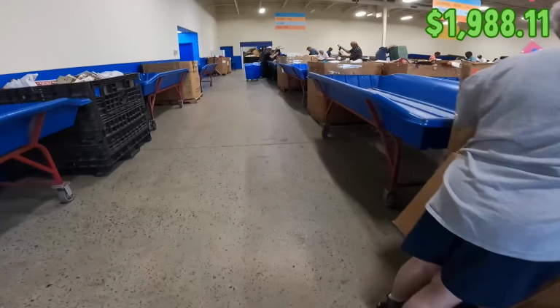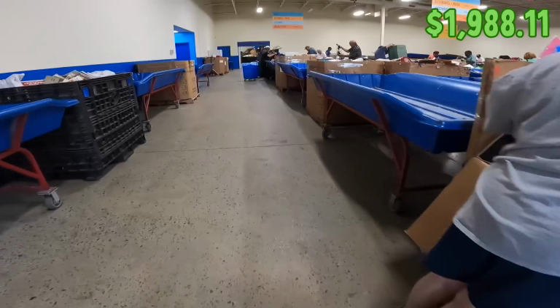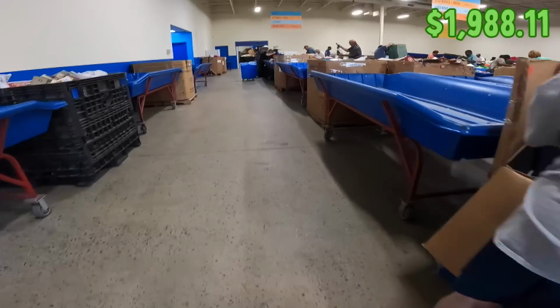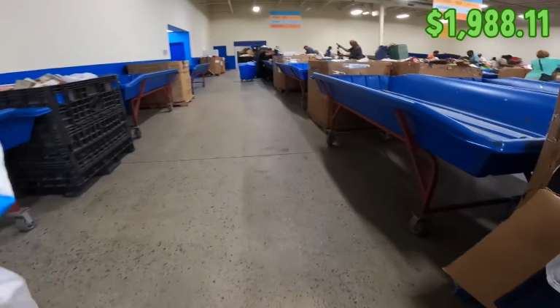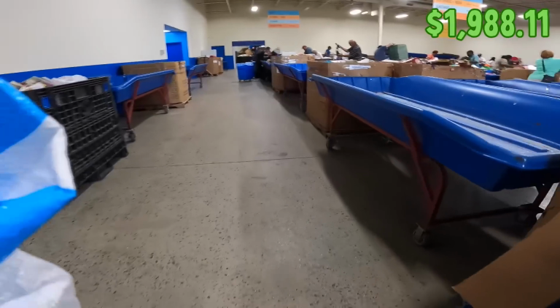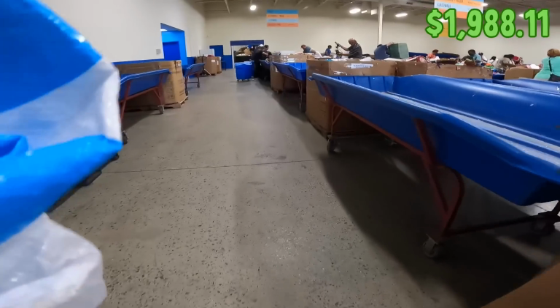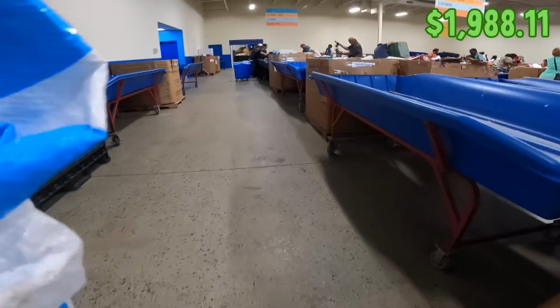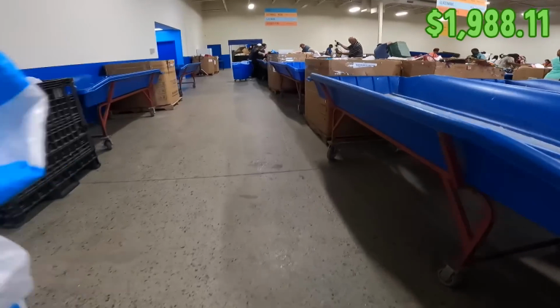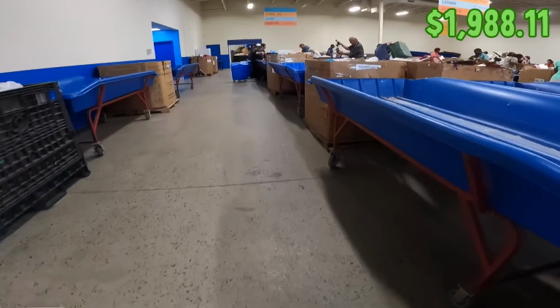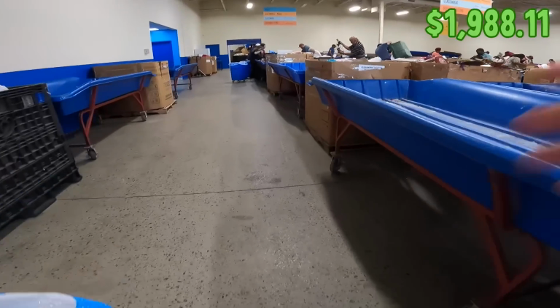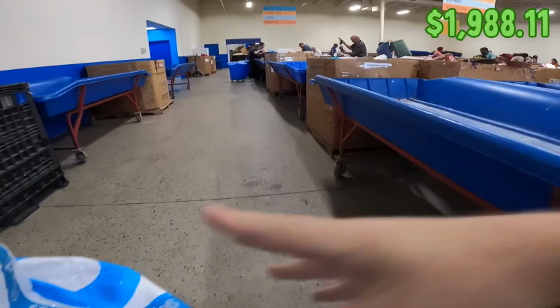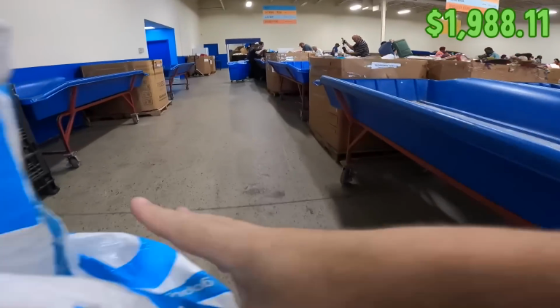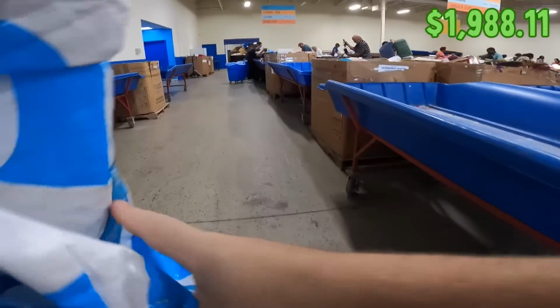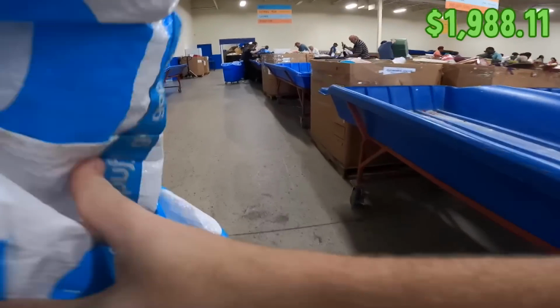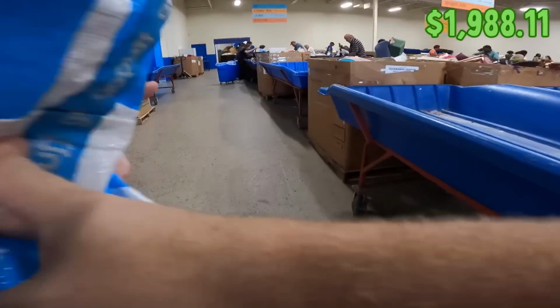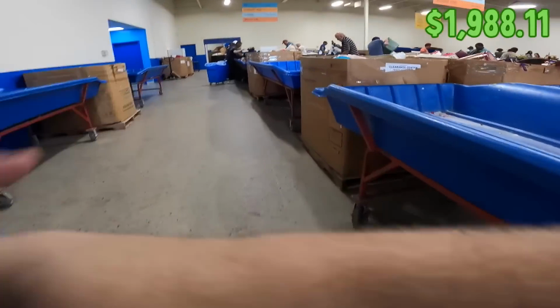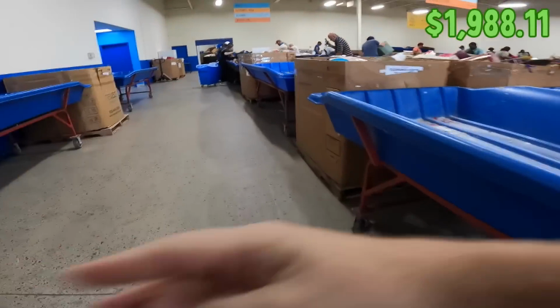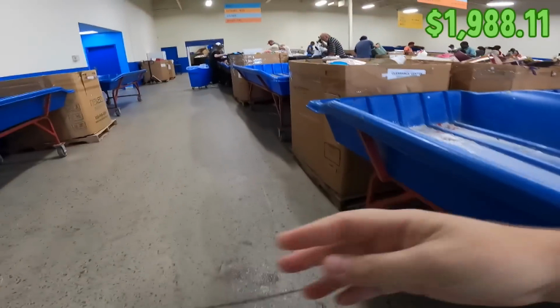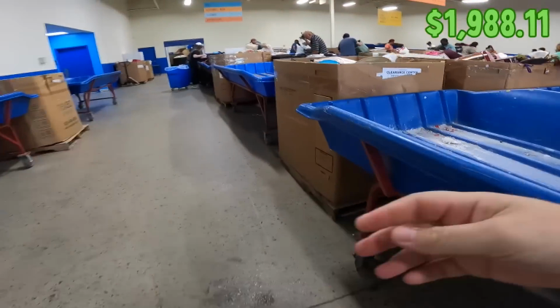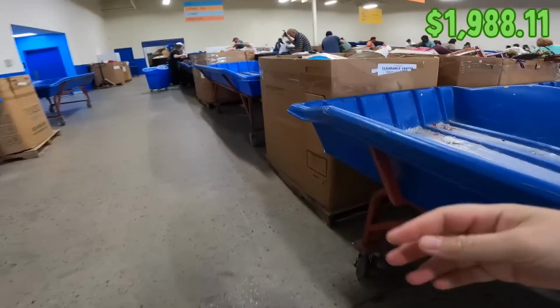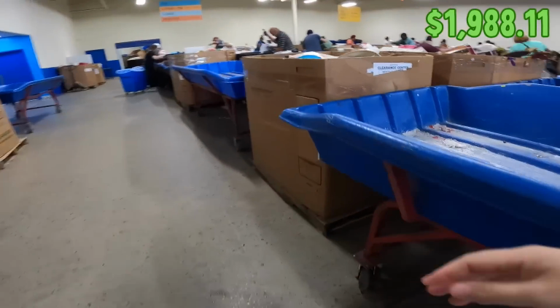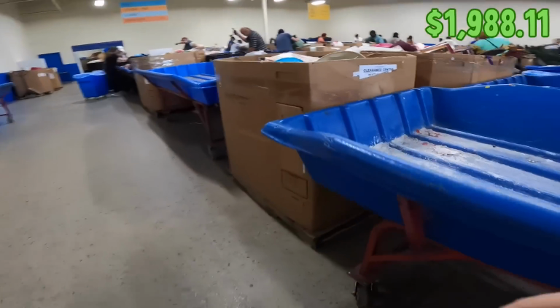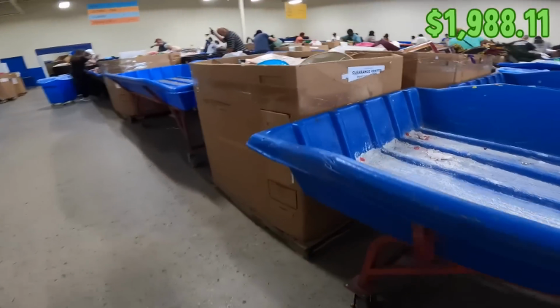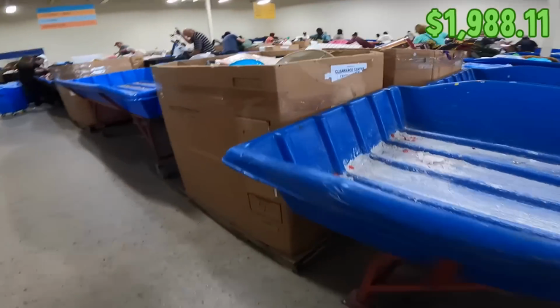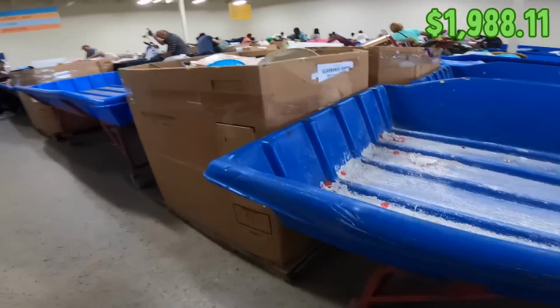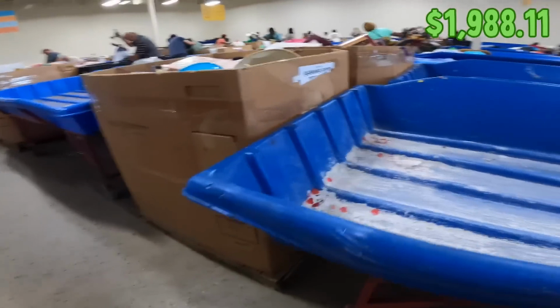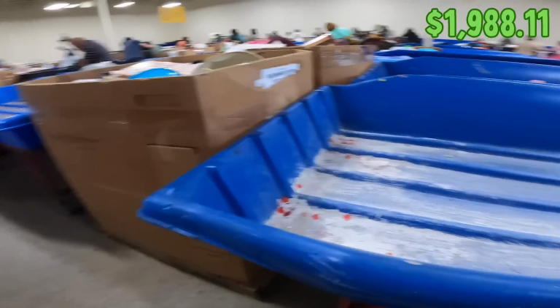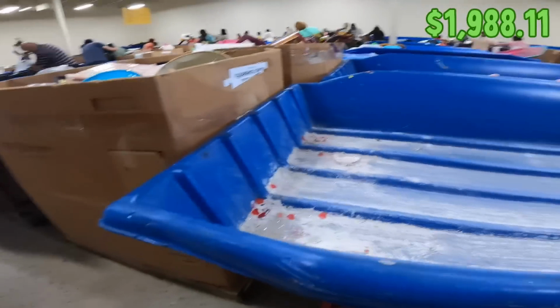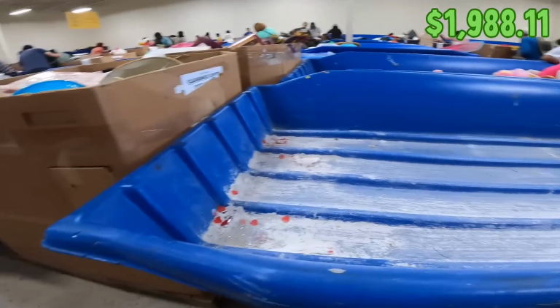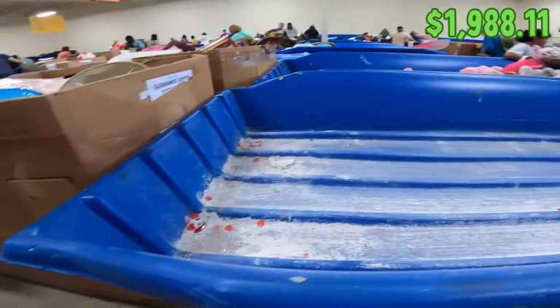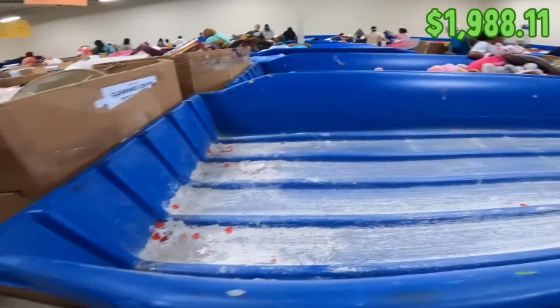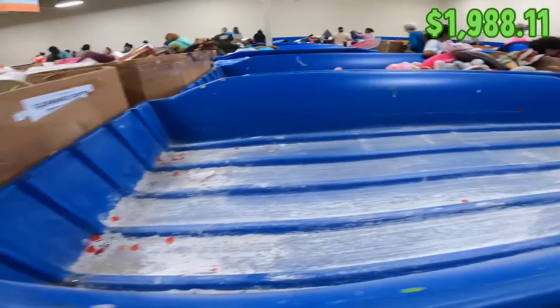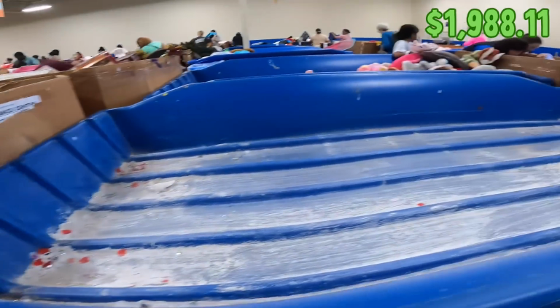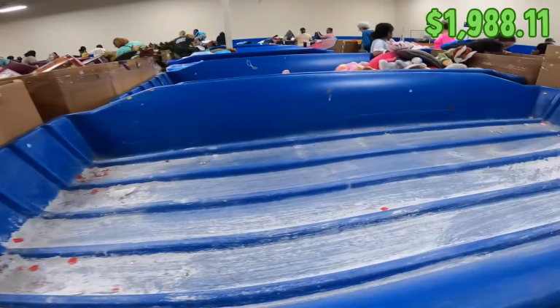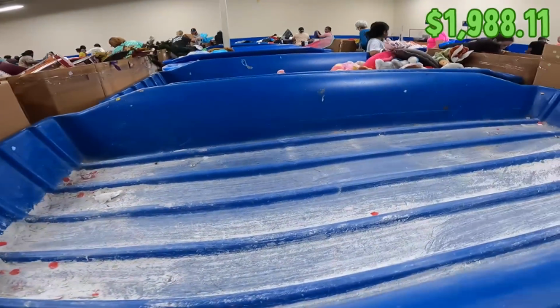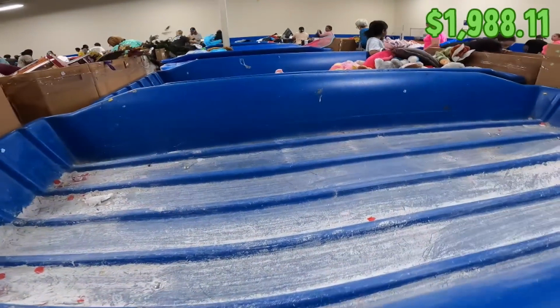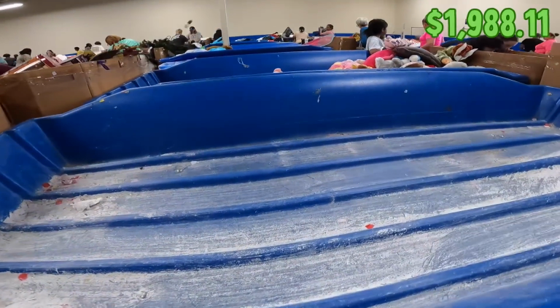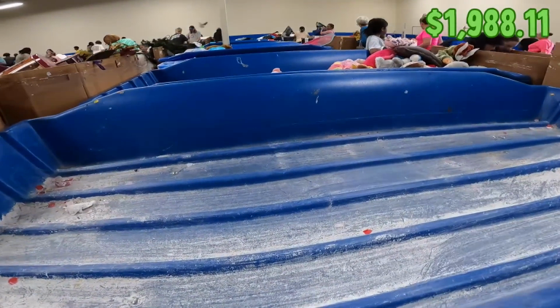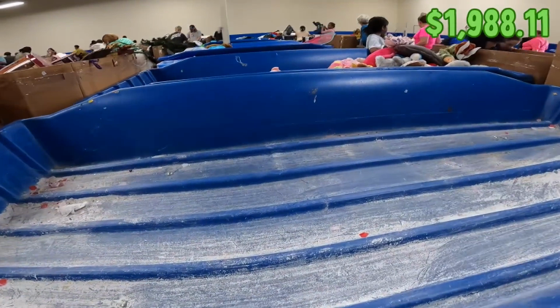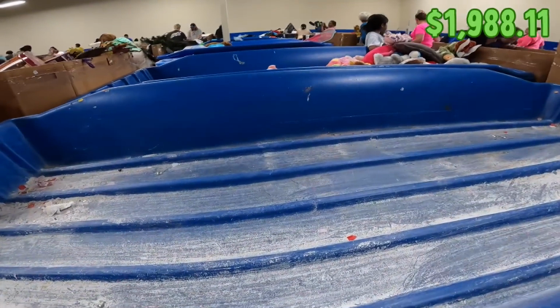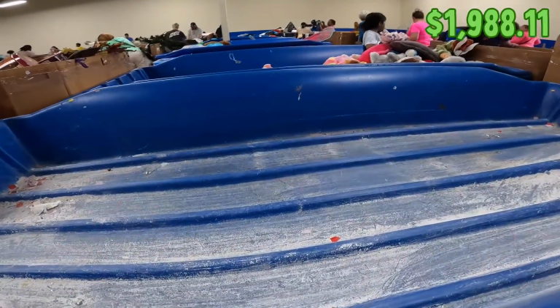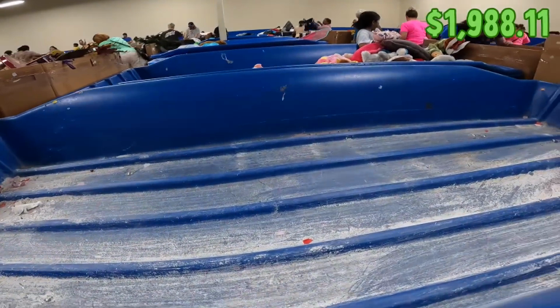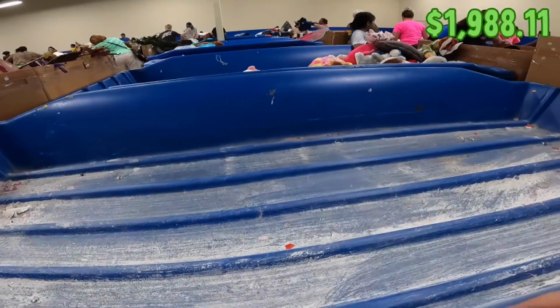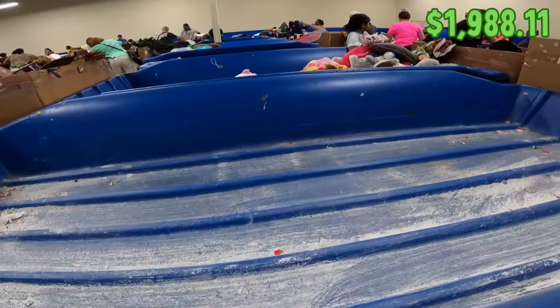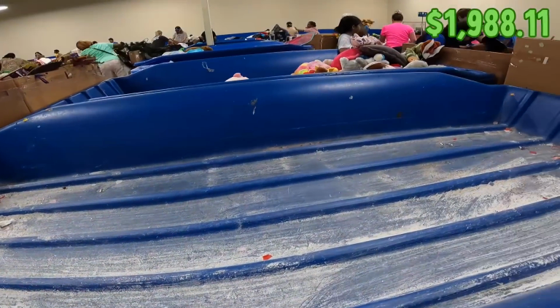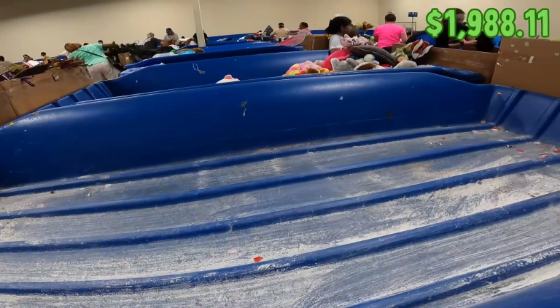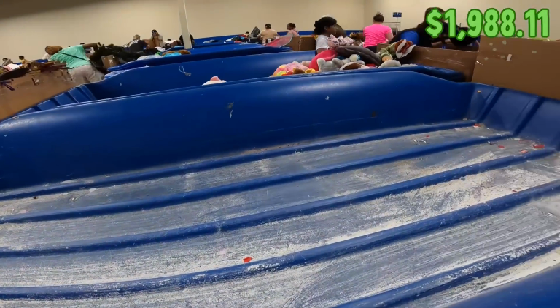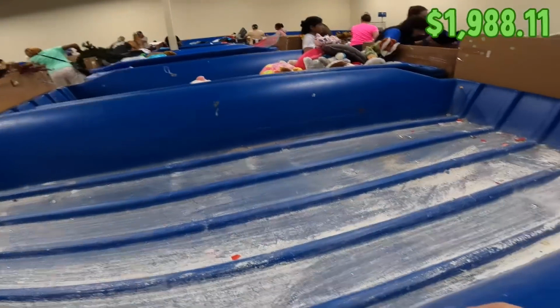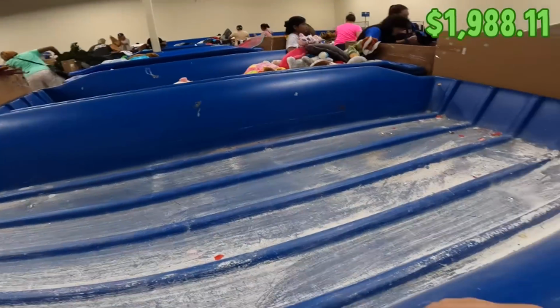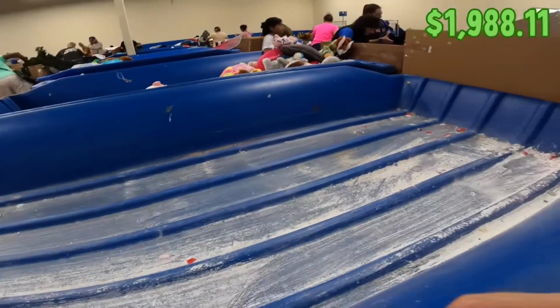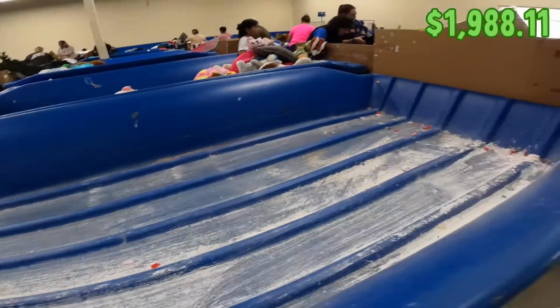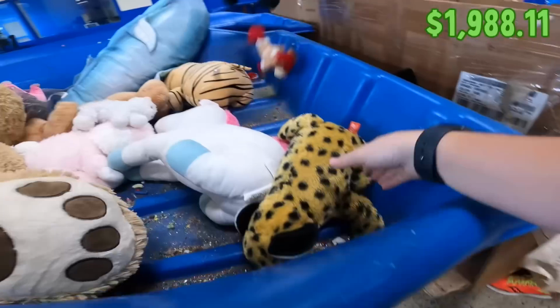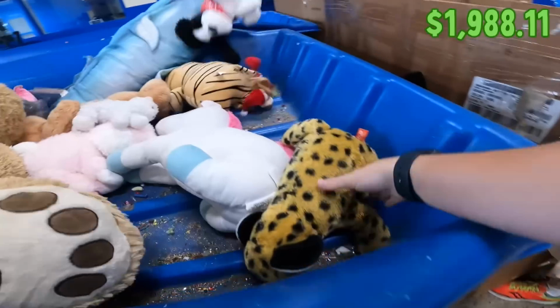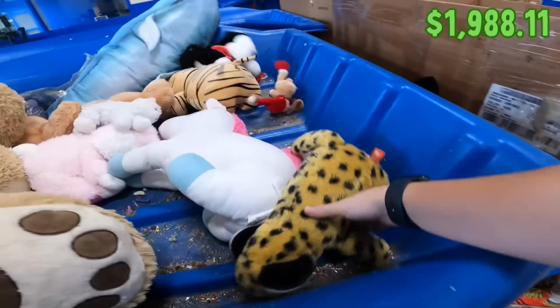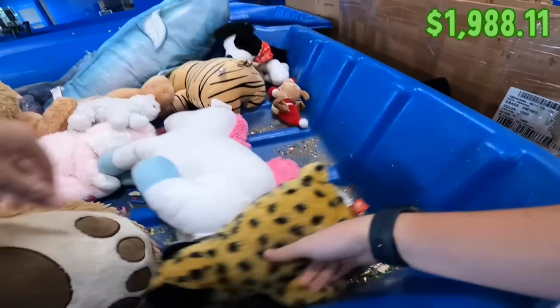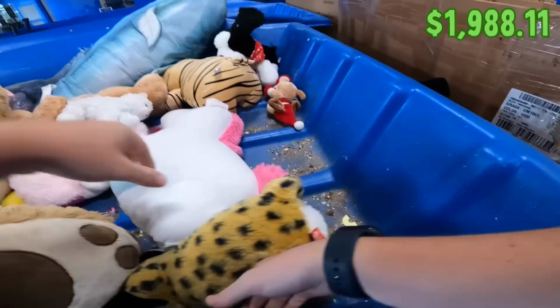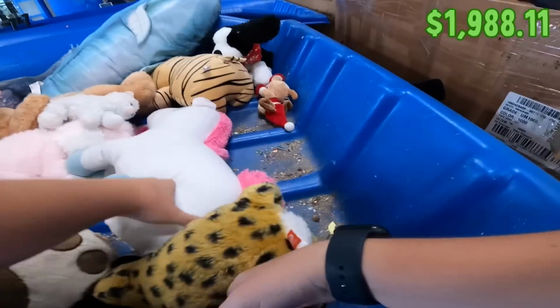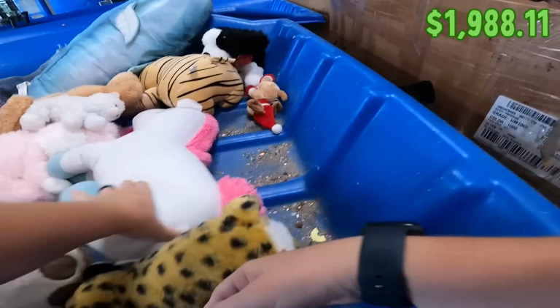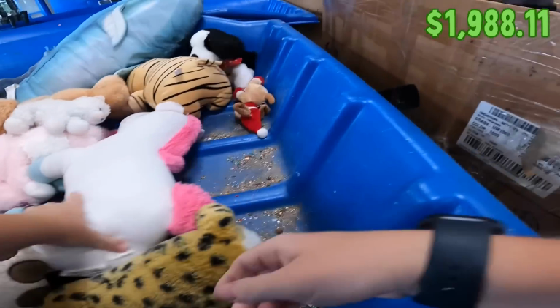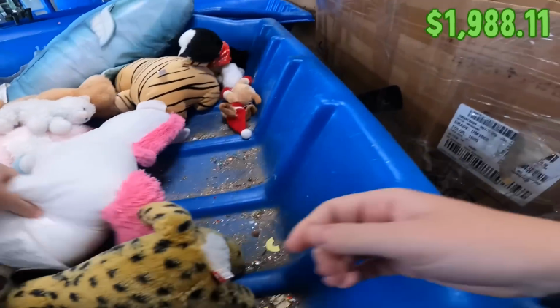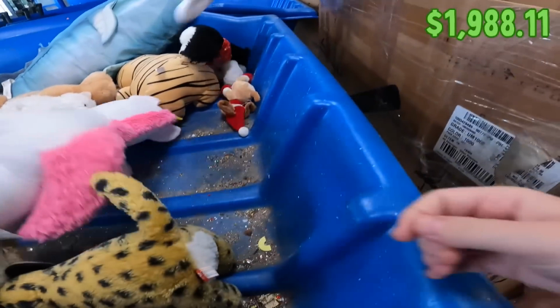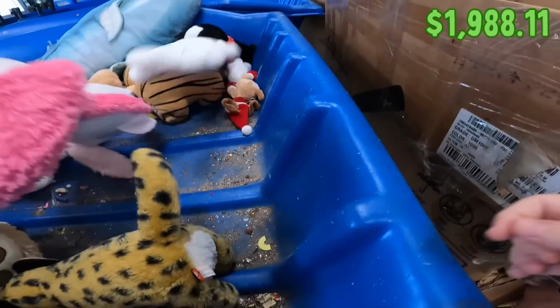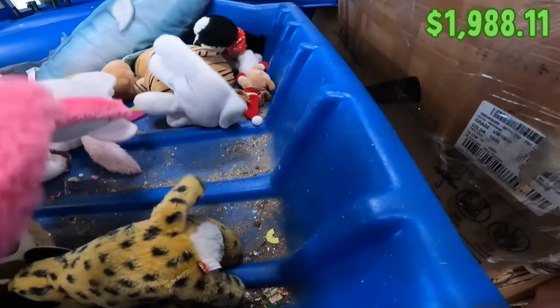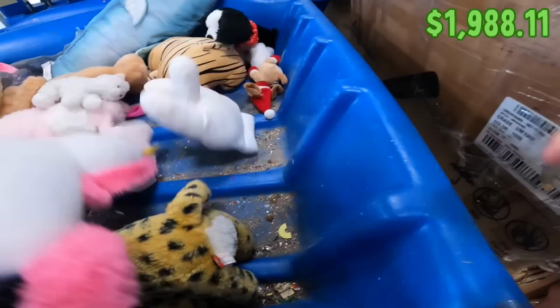At this particular Goodwill location they have a pretty crazy deal where you can fill up an entire trash bag of plushes or stuffed animals and they only charge you one dollar. So Haley and I found a ton of really nice characters today.